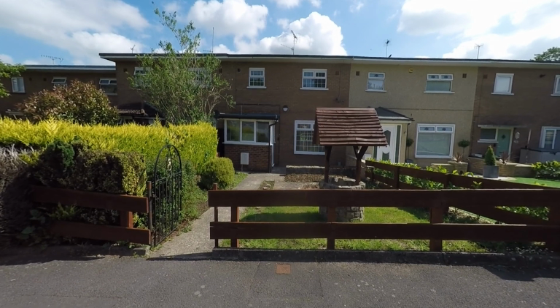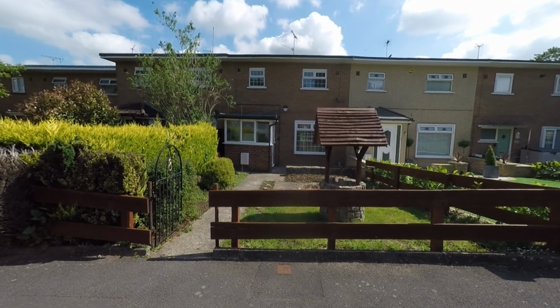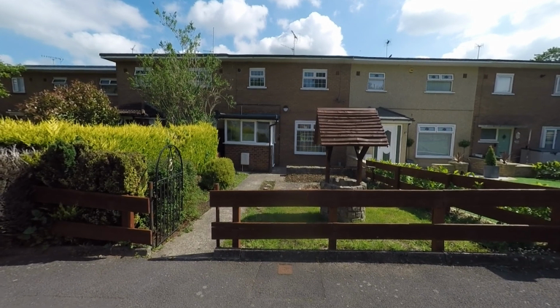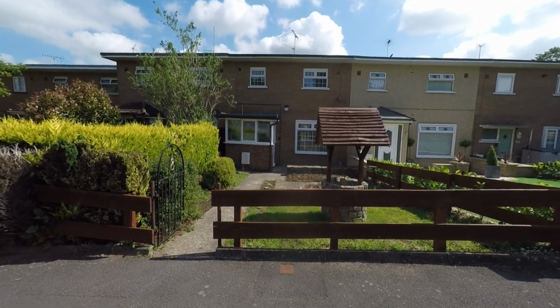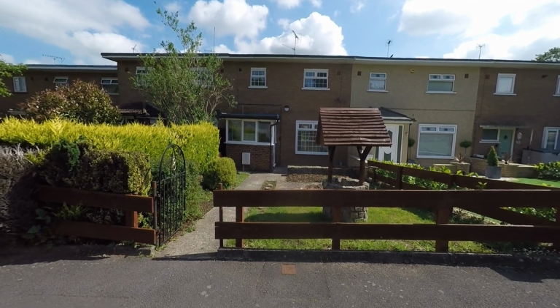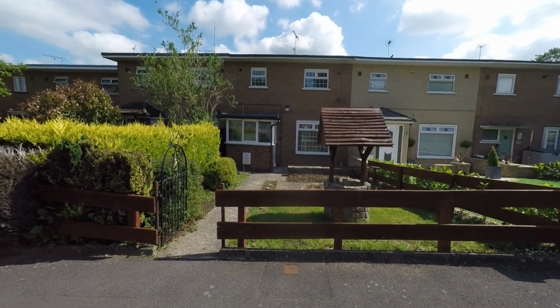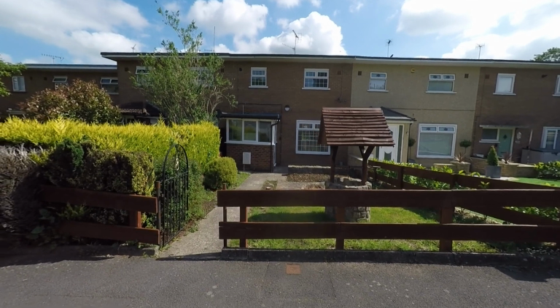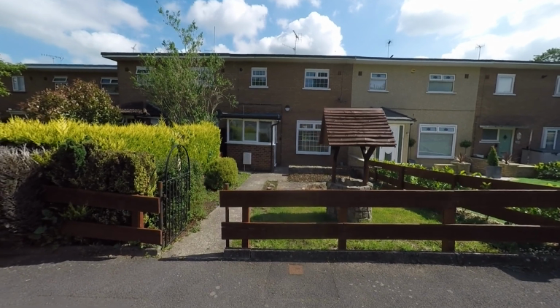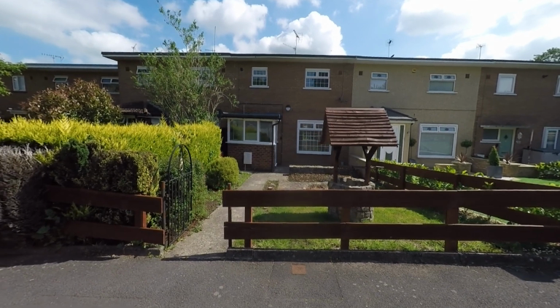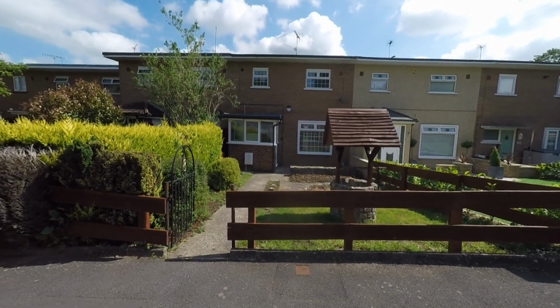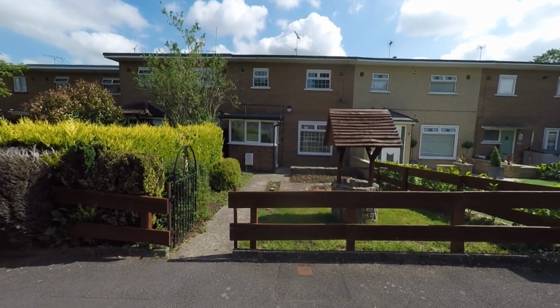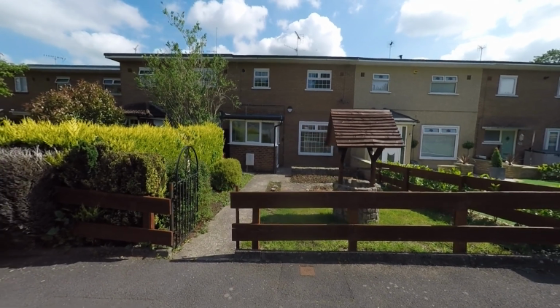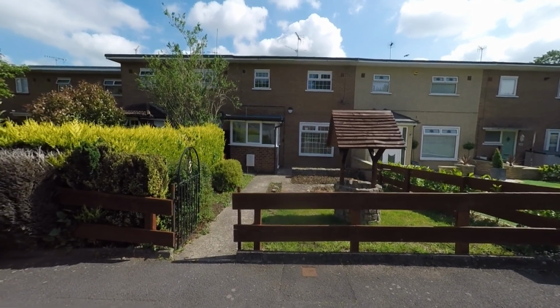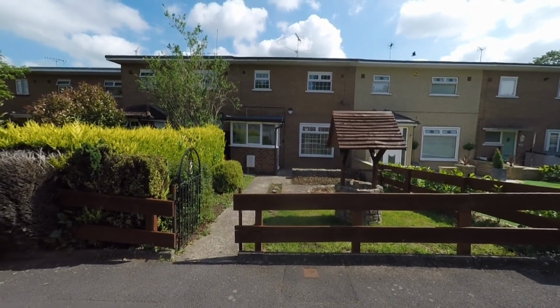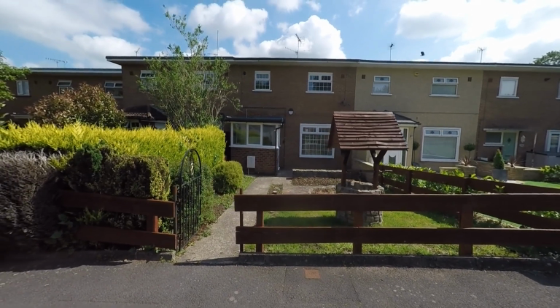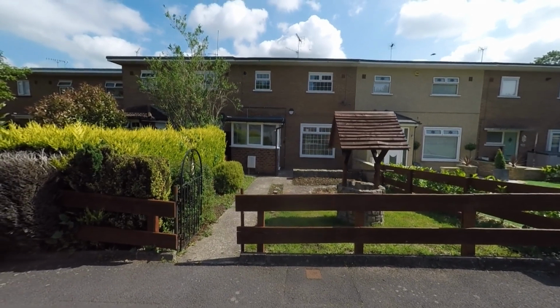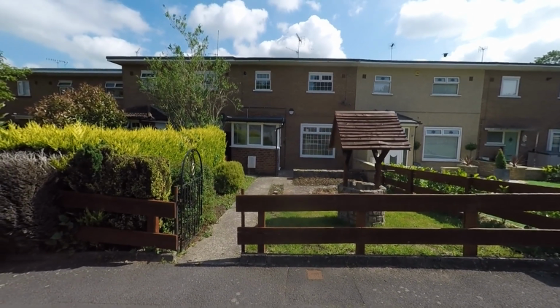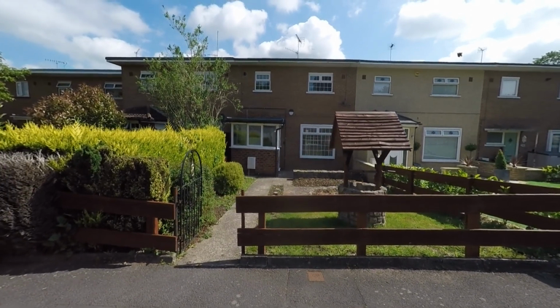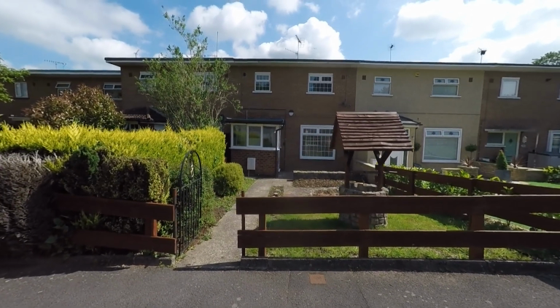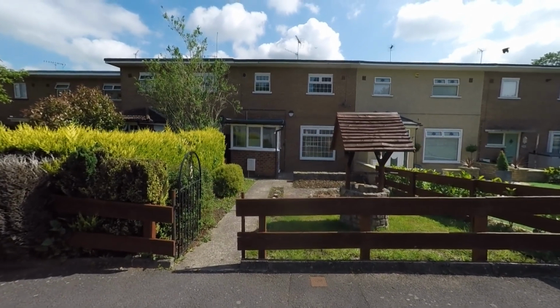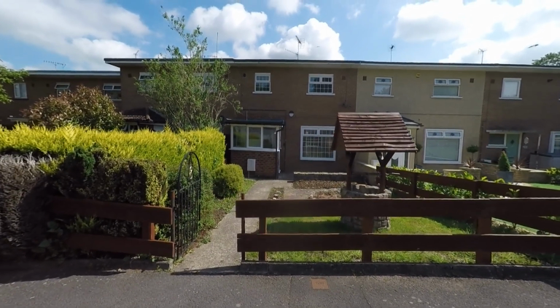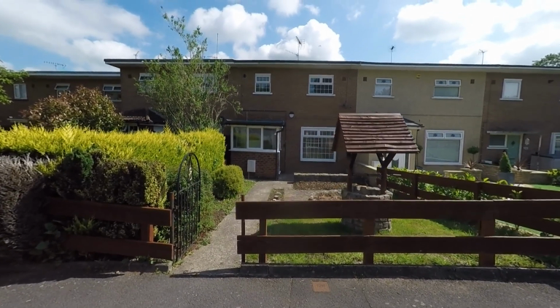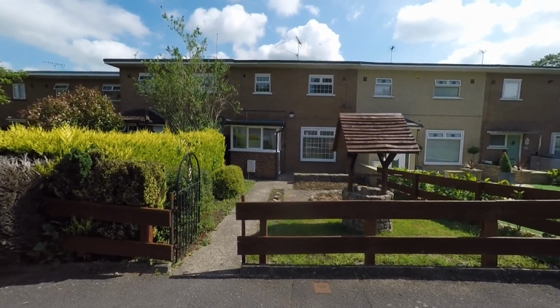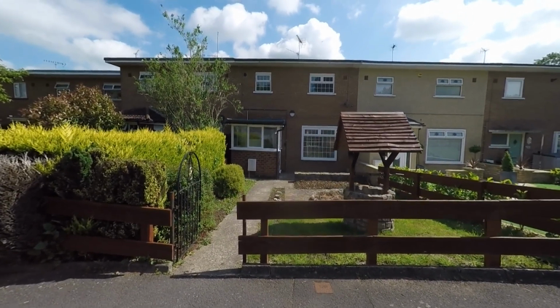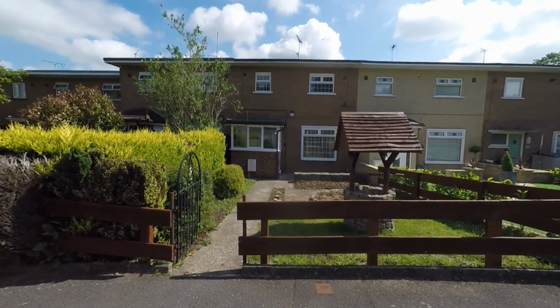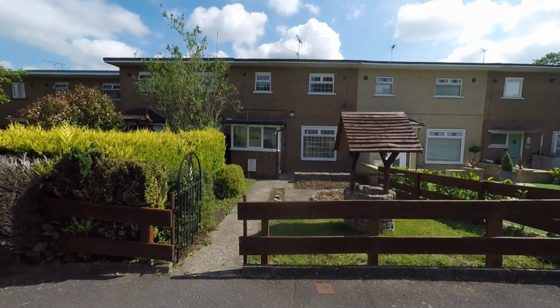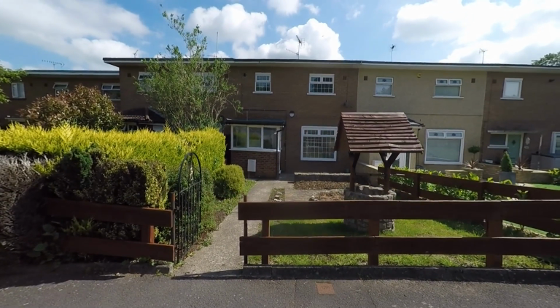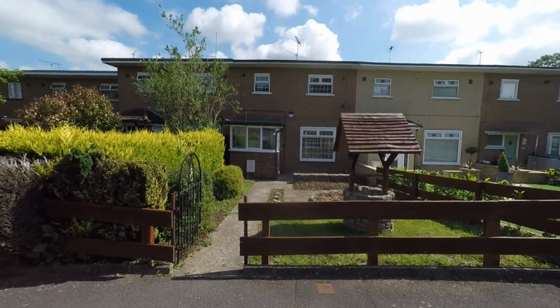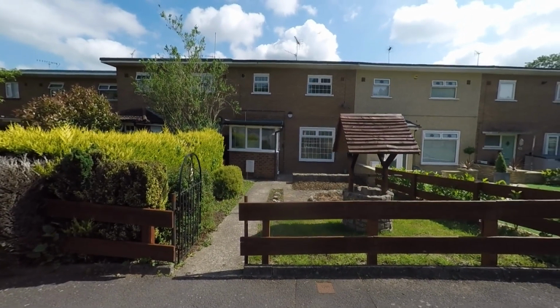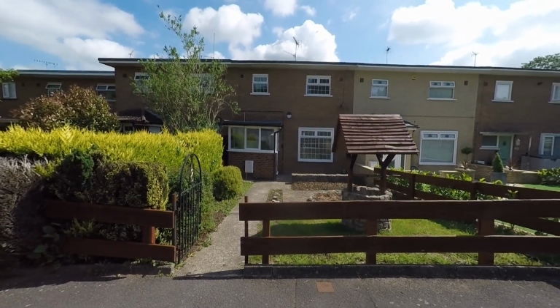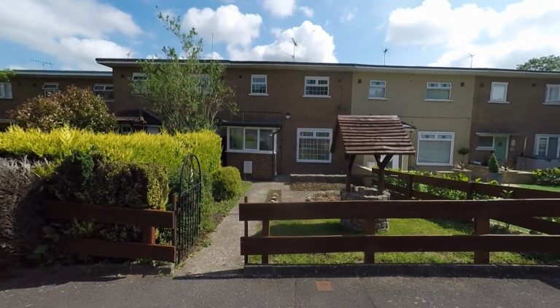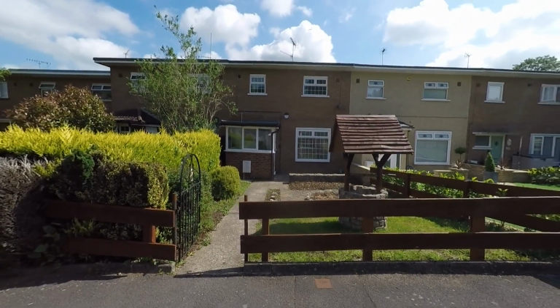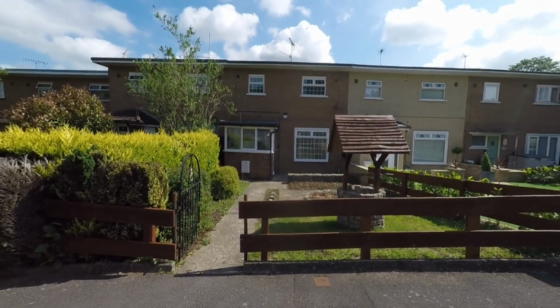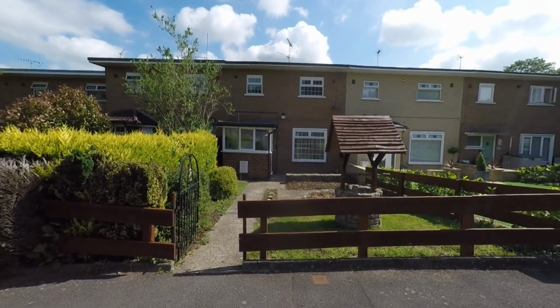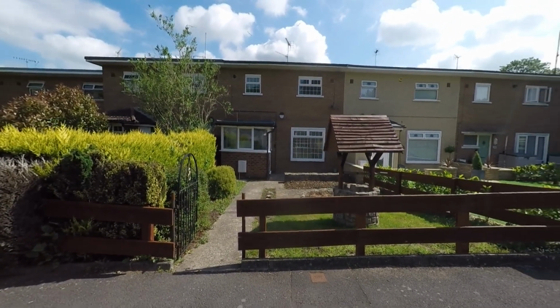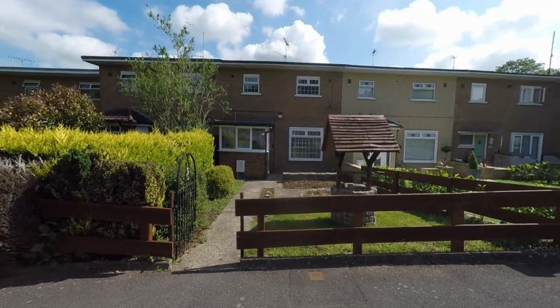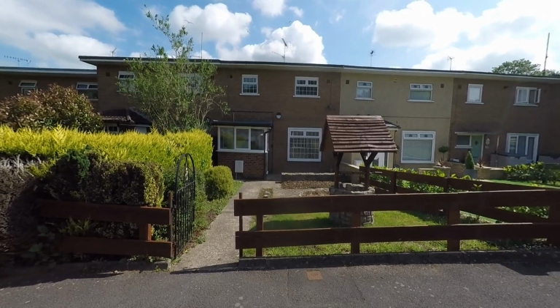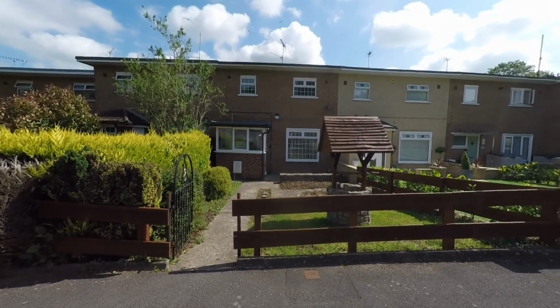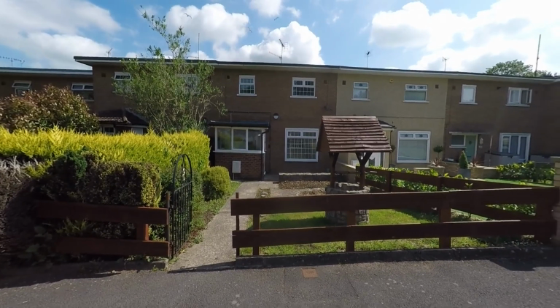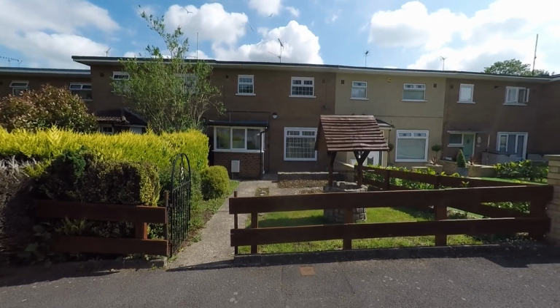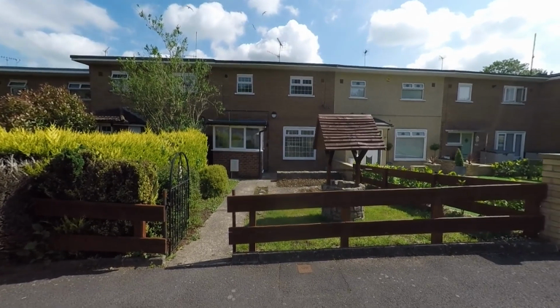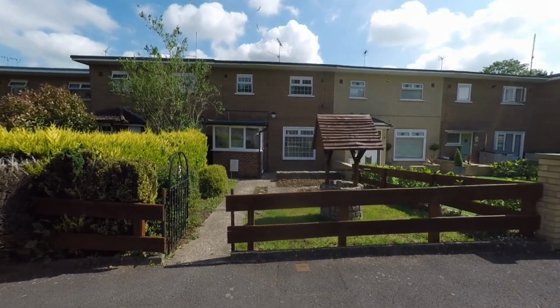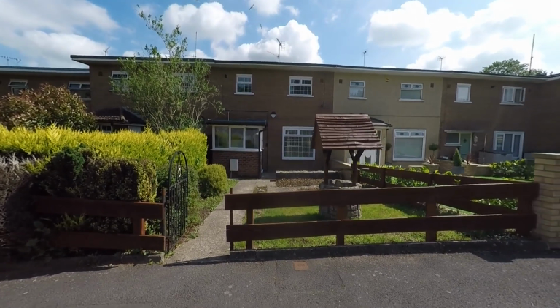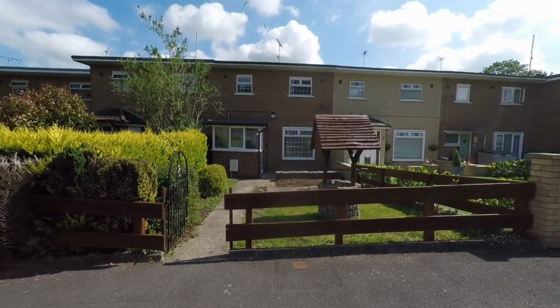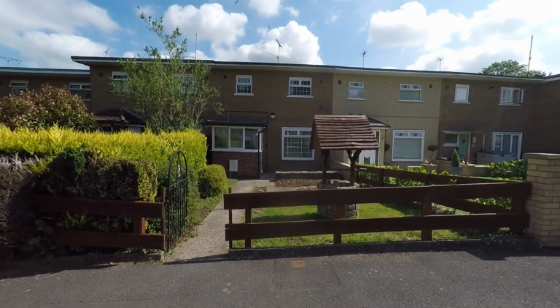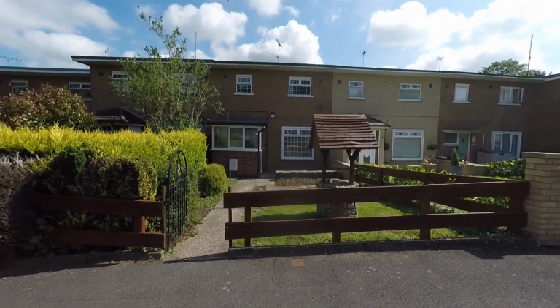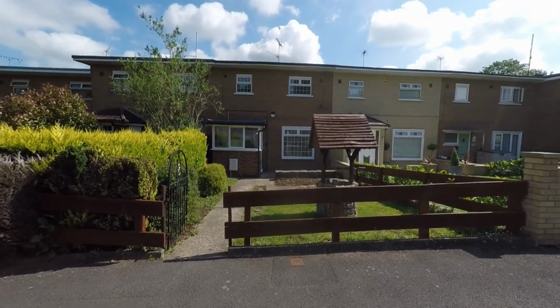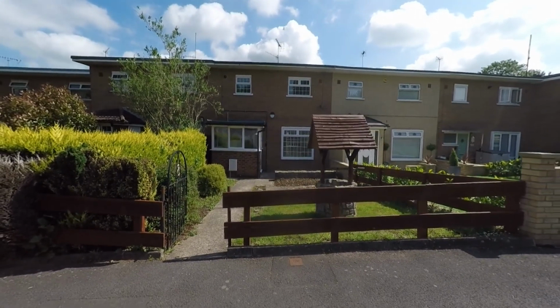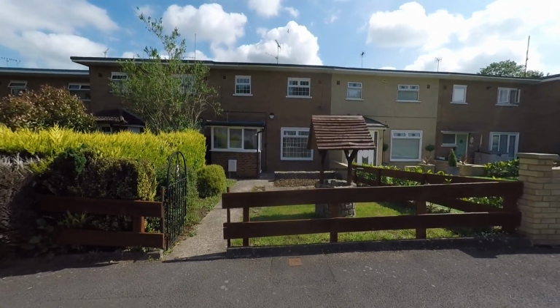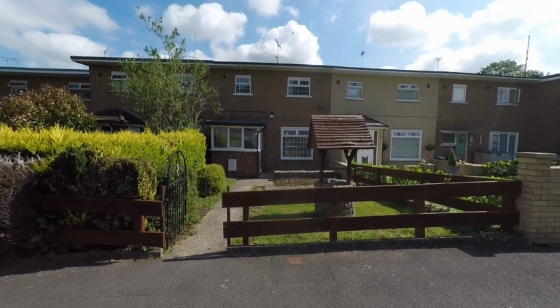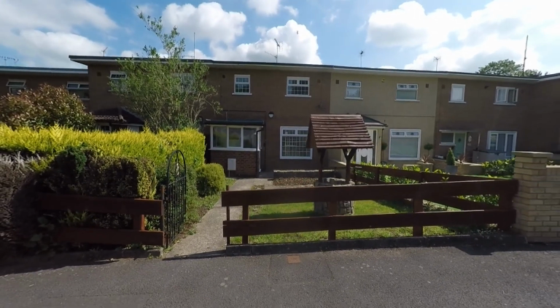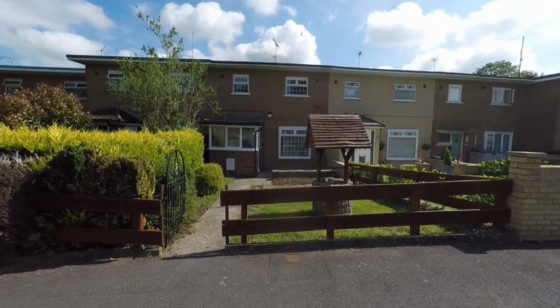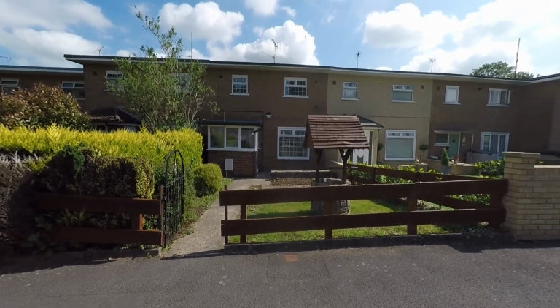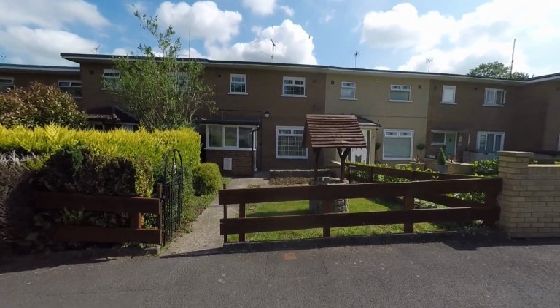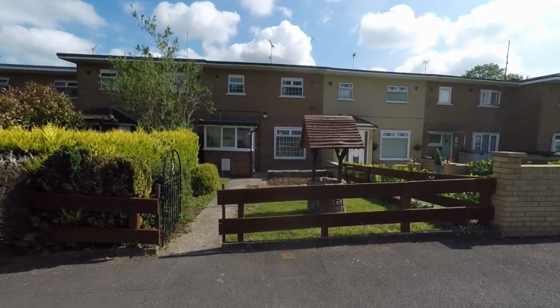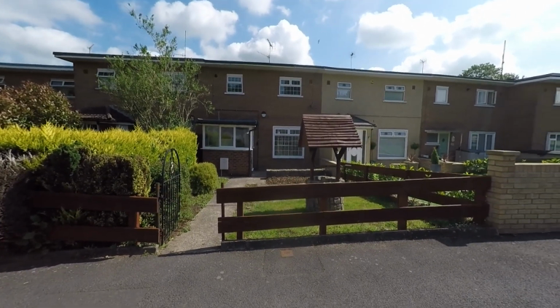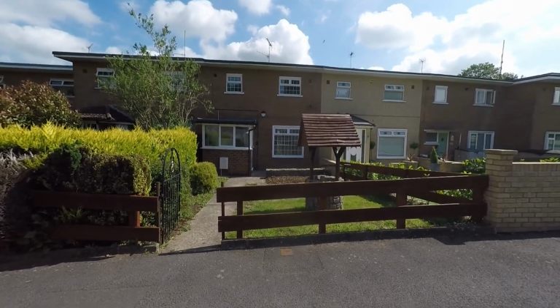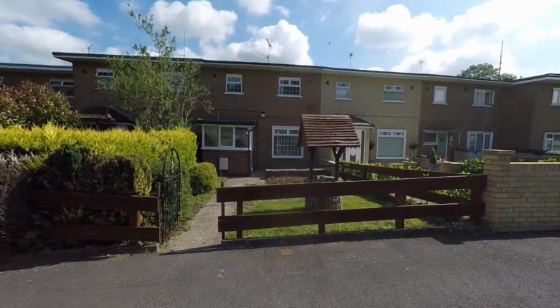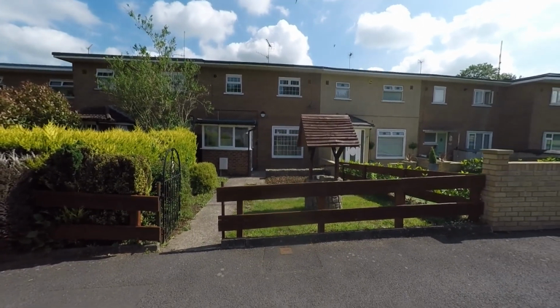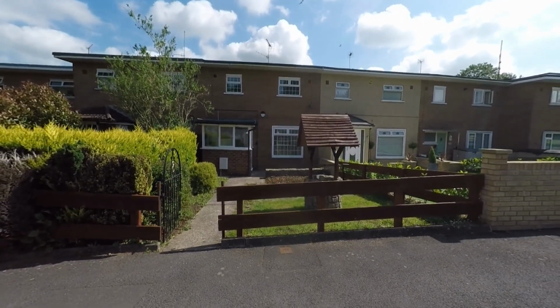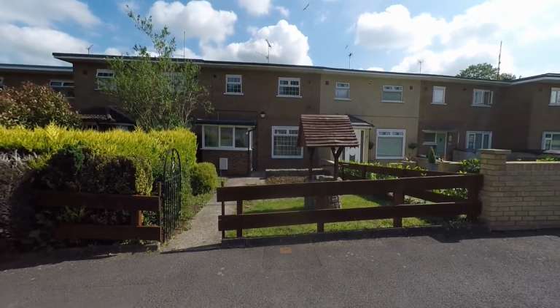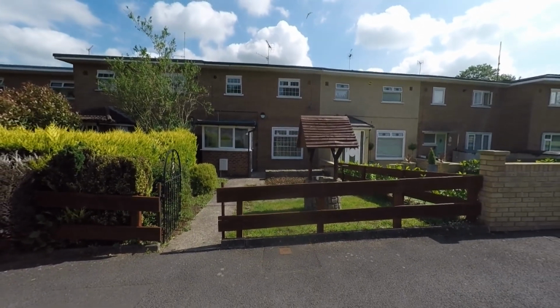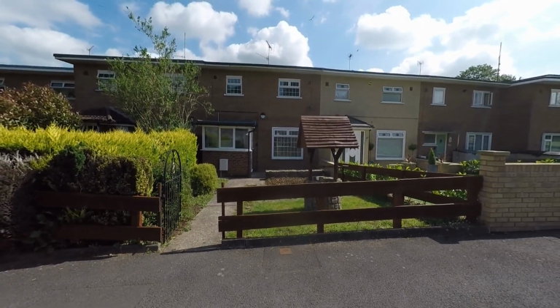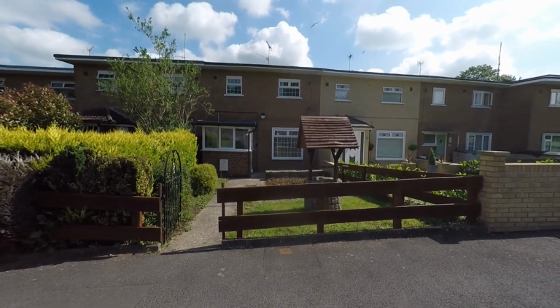Welcome to this Pinkmoo video tour of this immaculately well-presented three-bedroom mid-terrace family home situated within this highly convenient location of Newport.